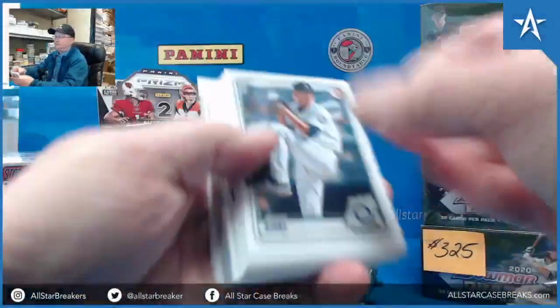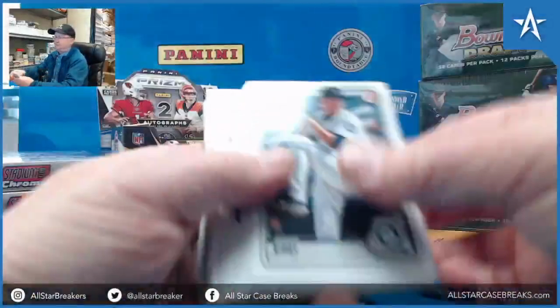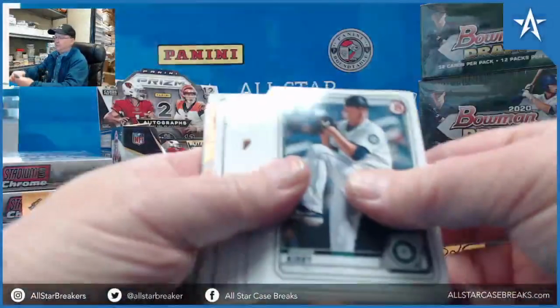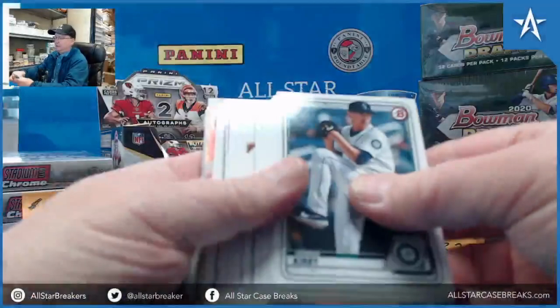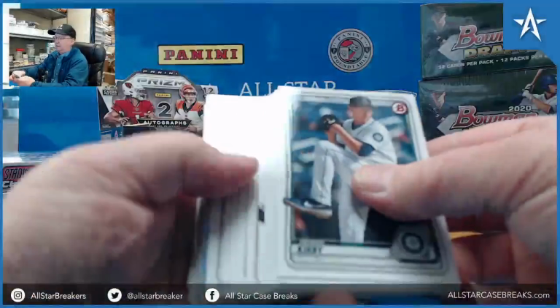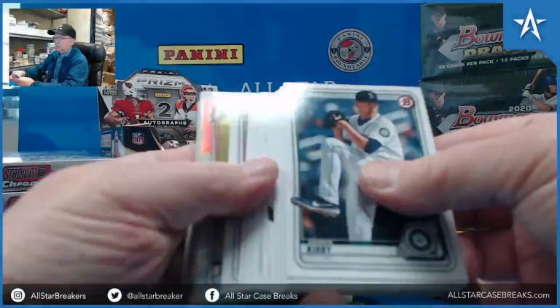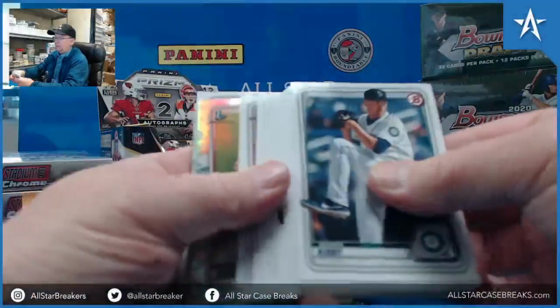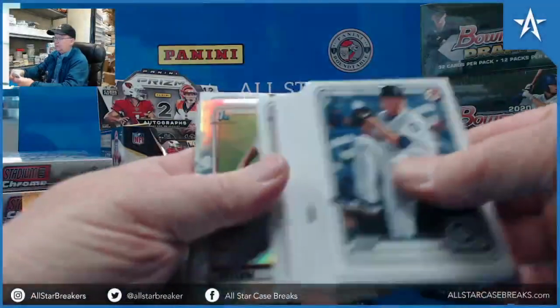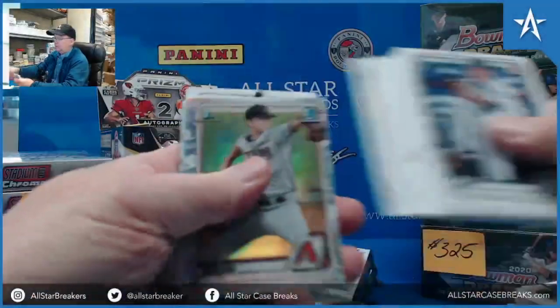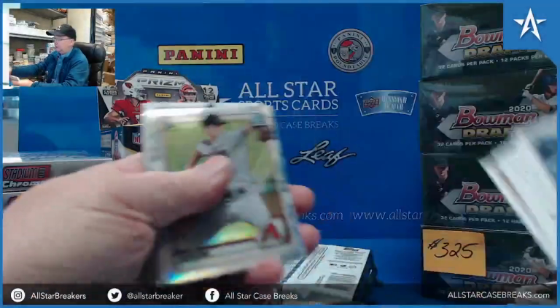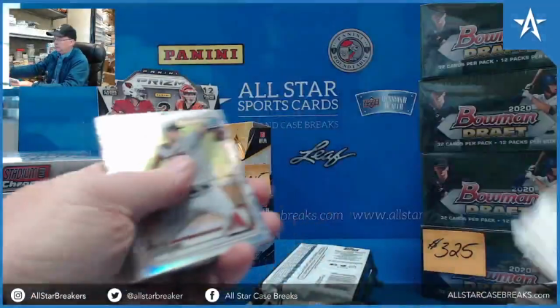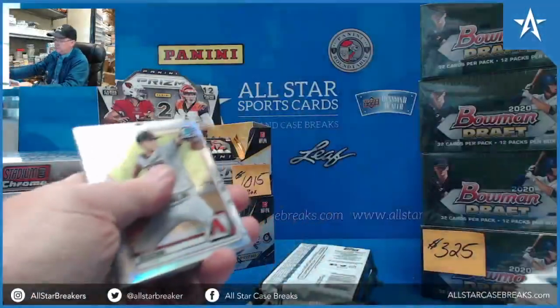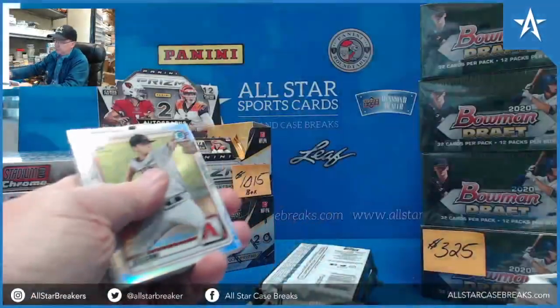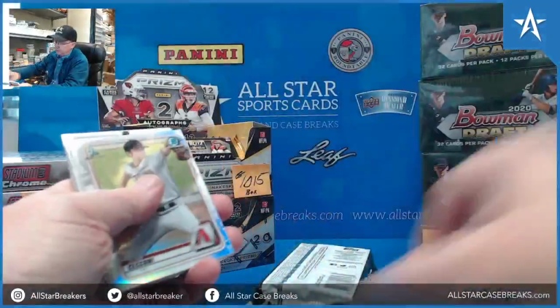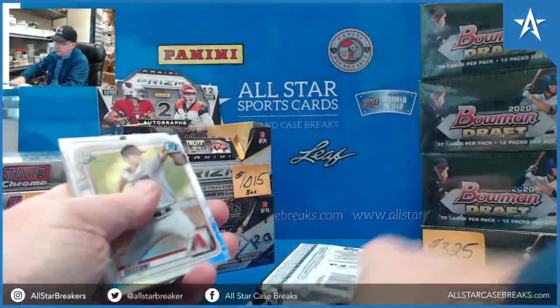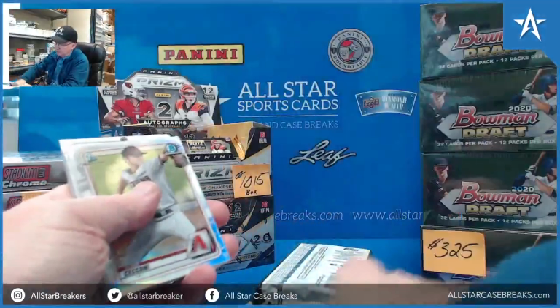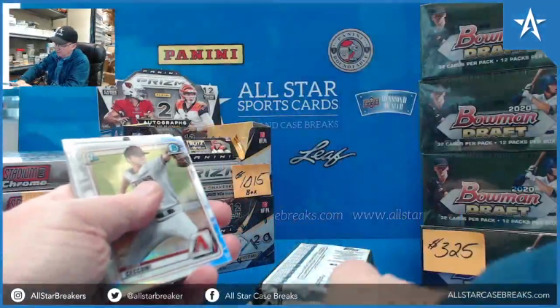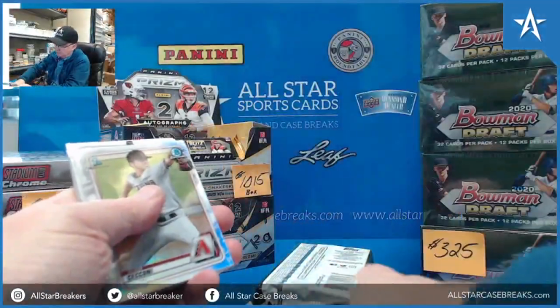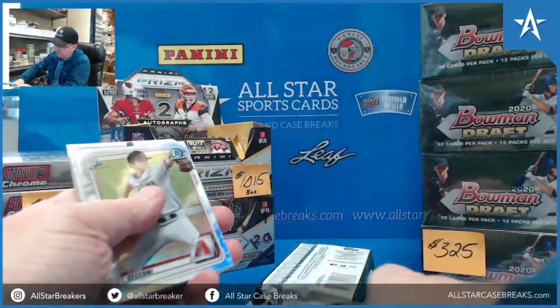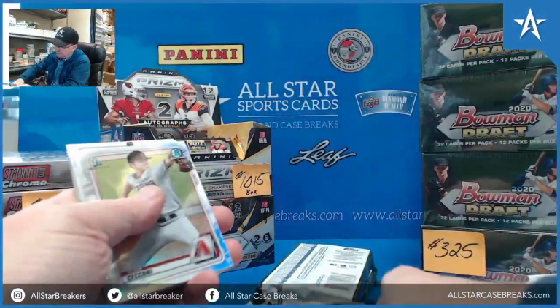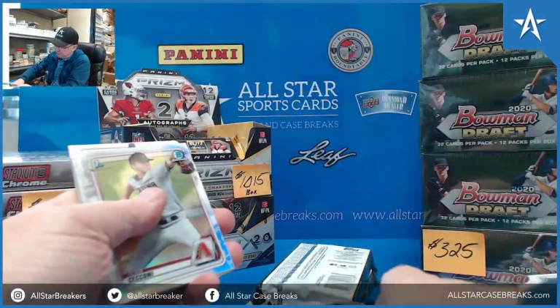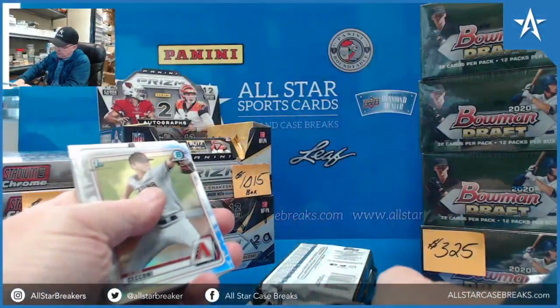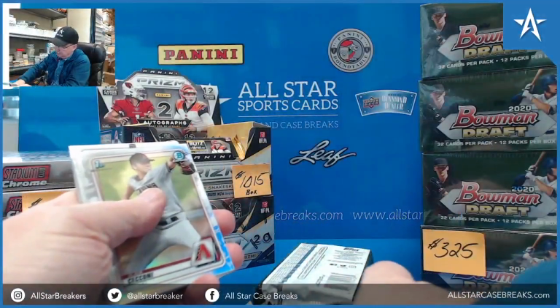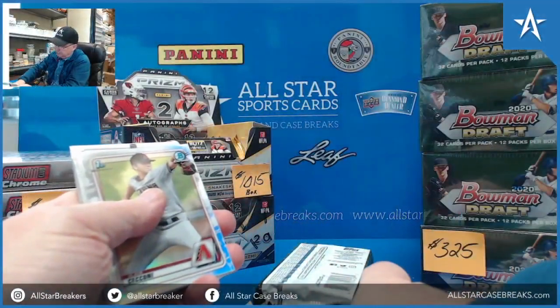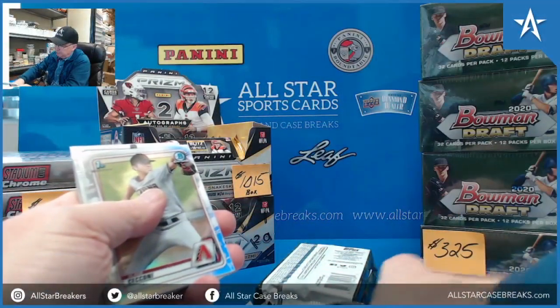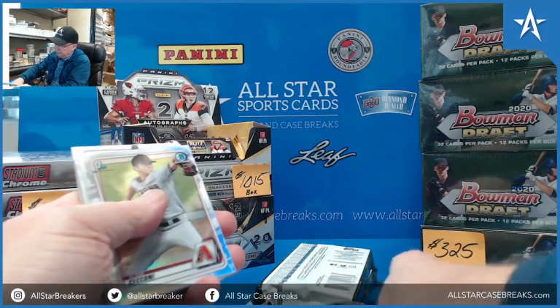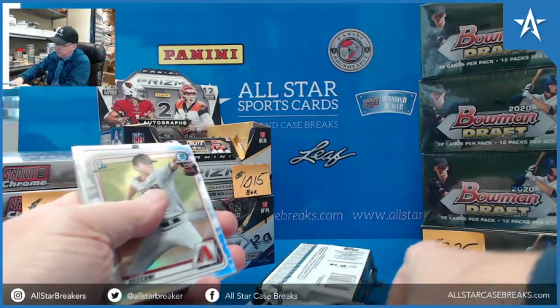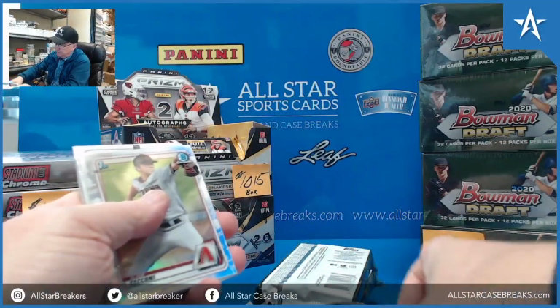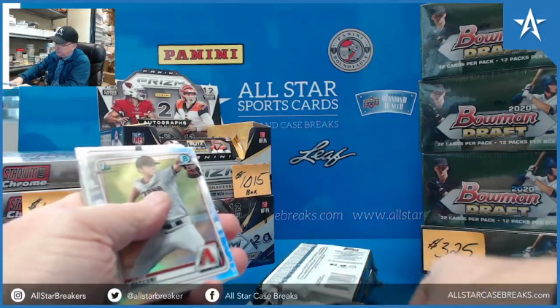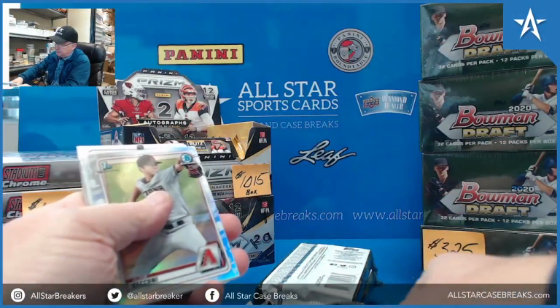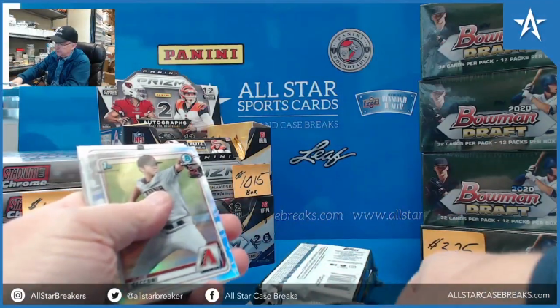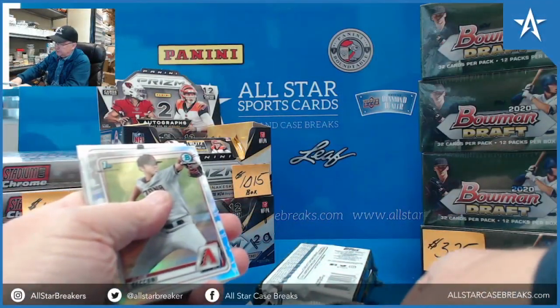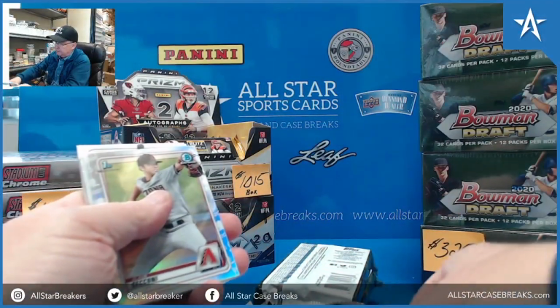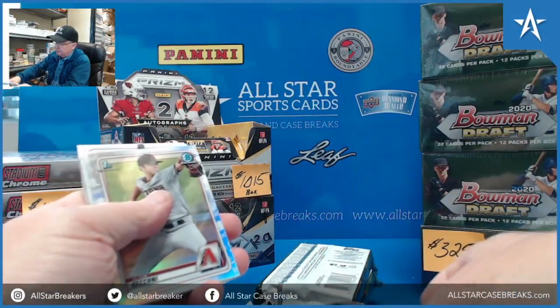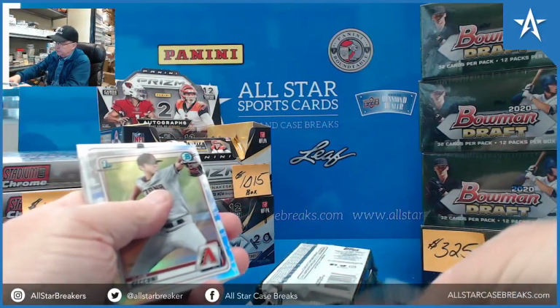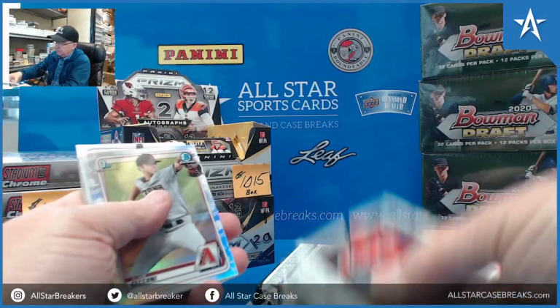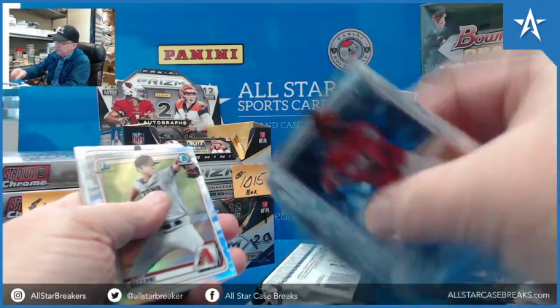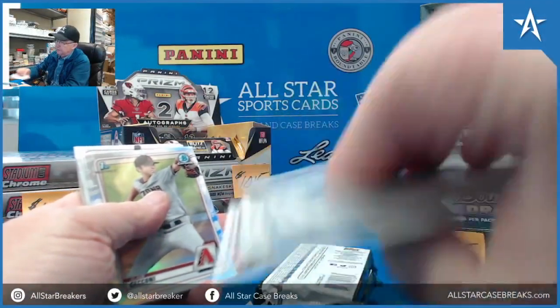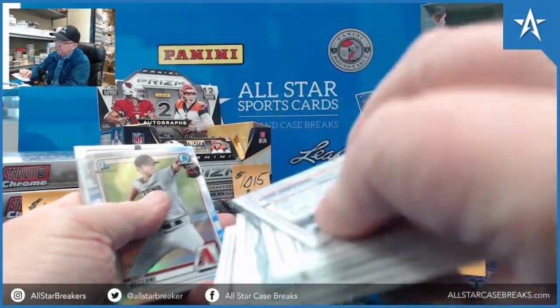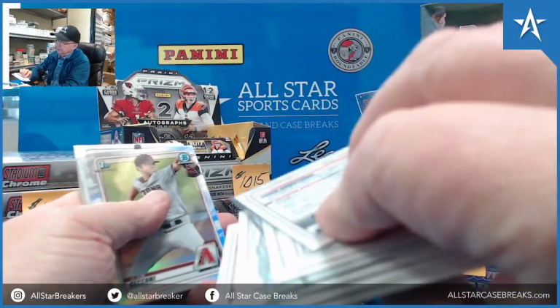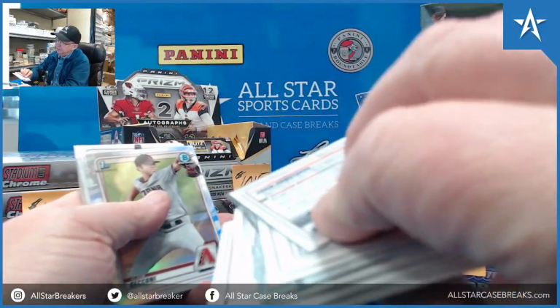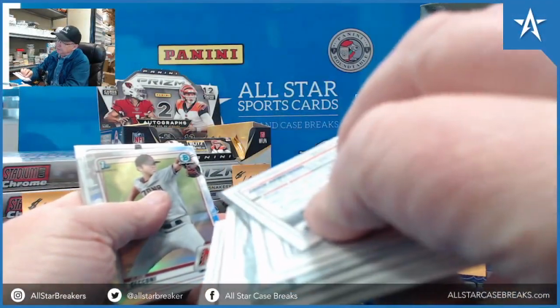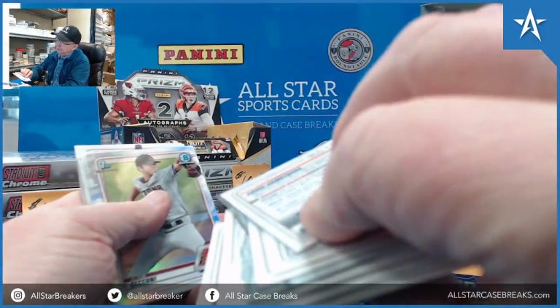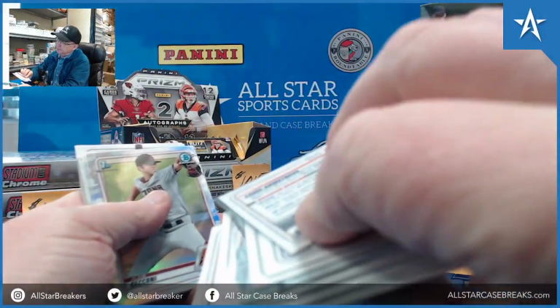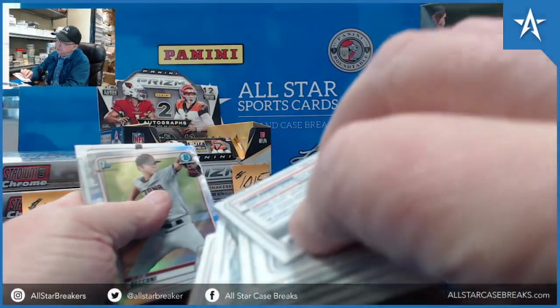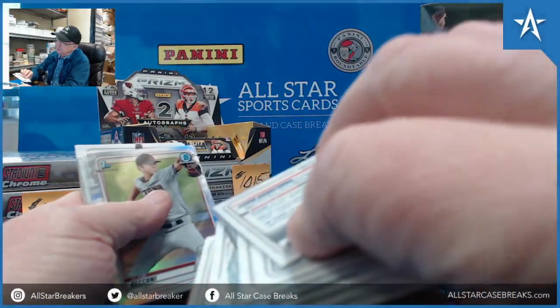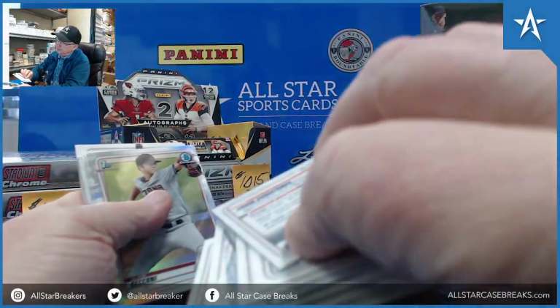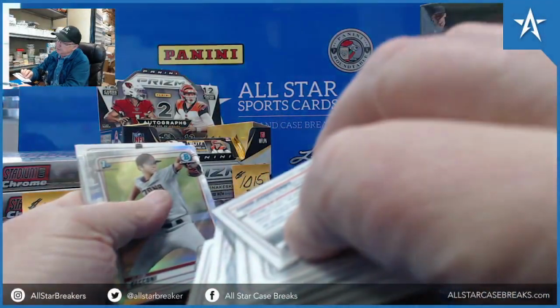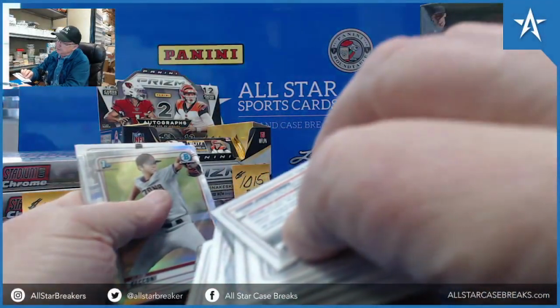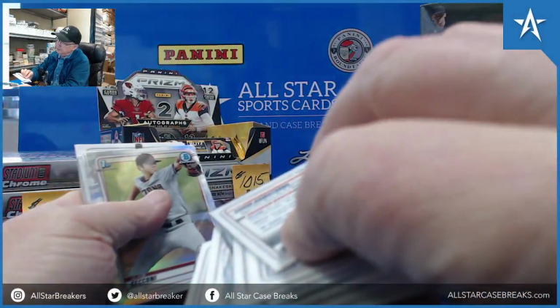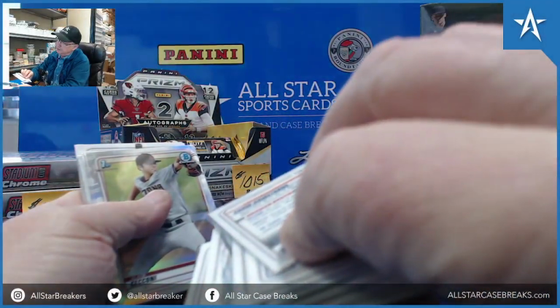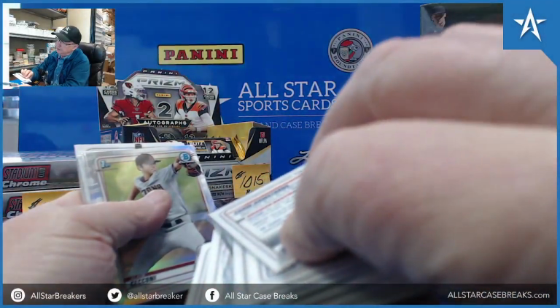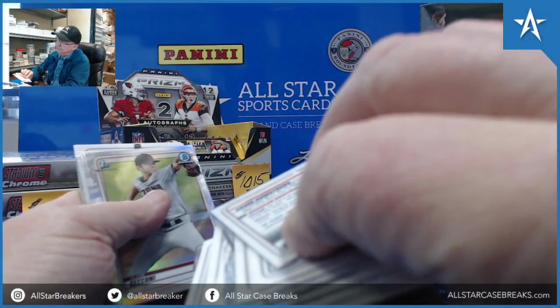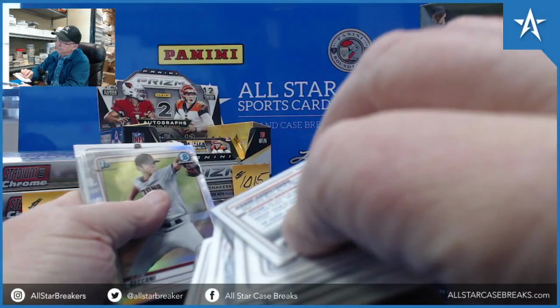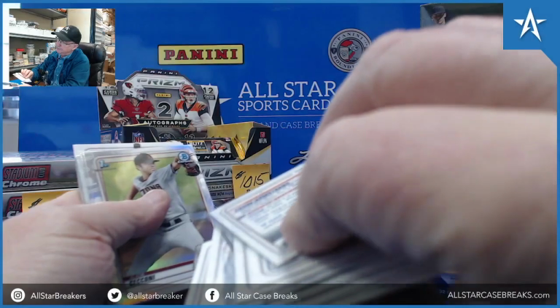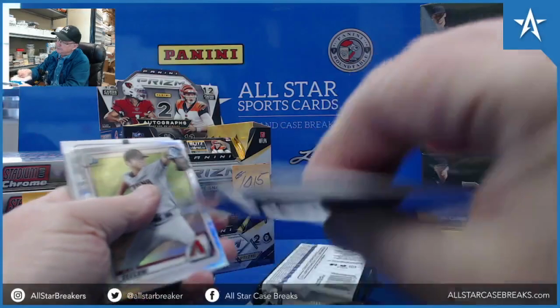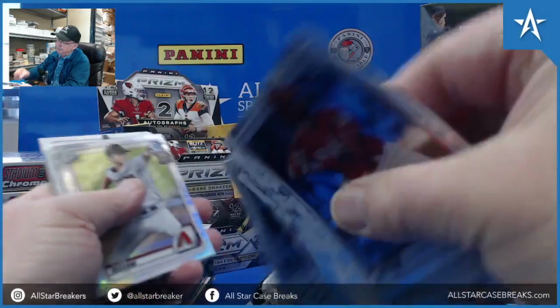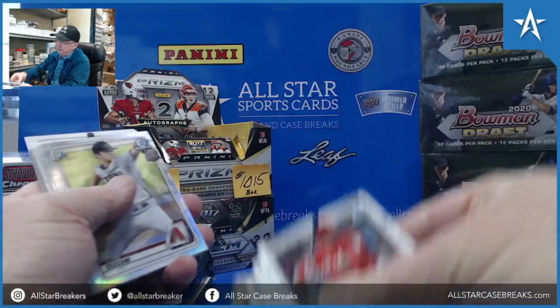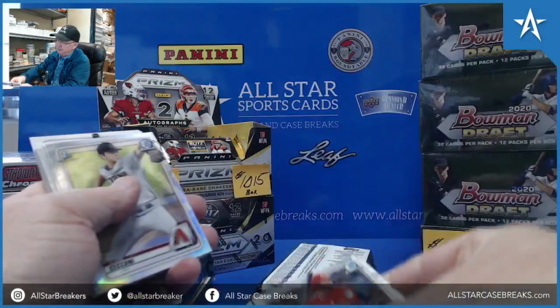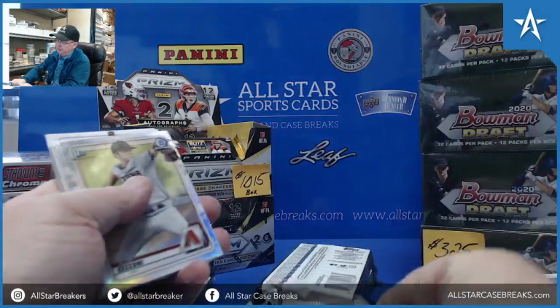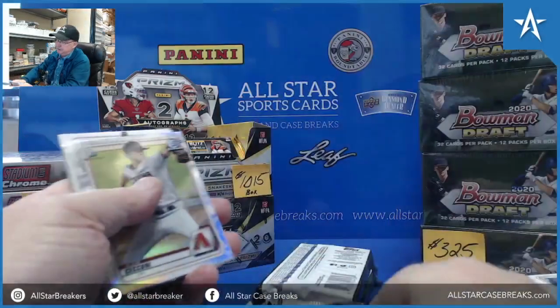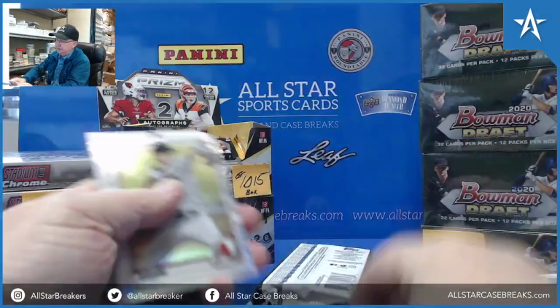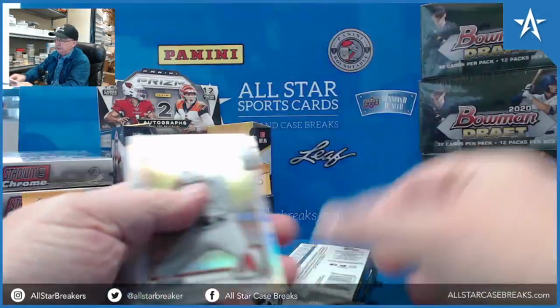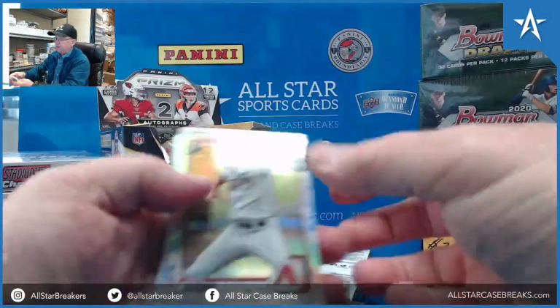Where was Armstrong drafted? I've got to remember that. Yeah — first round, 19th.